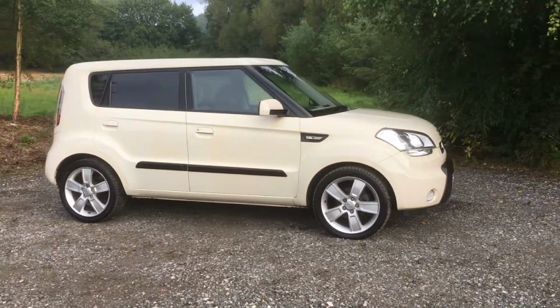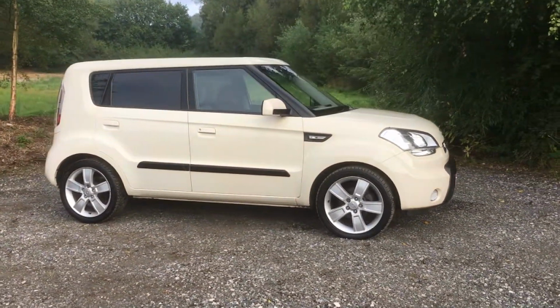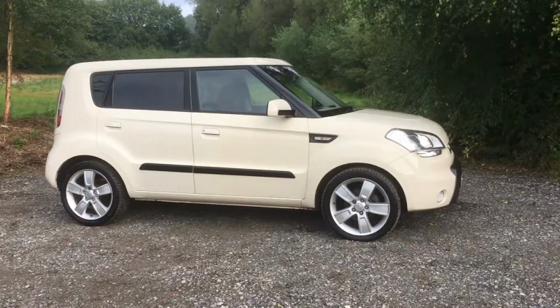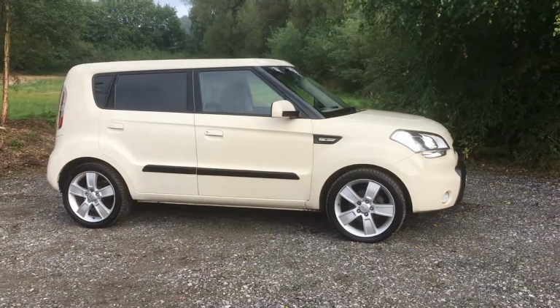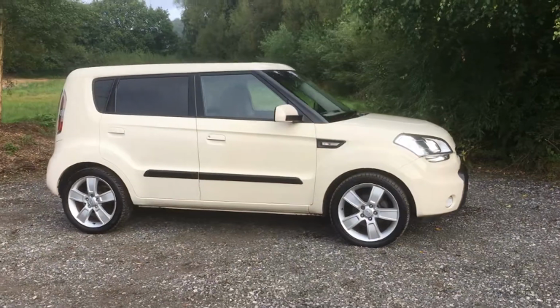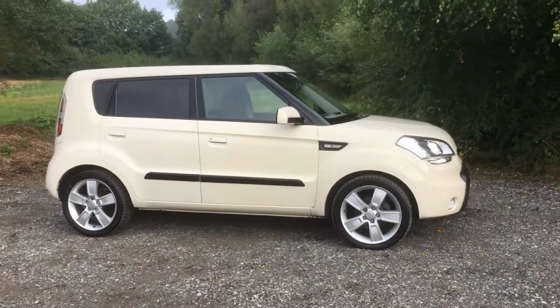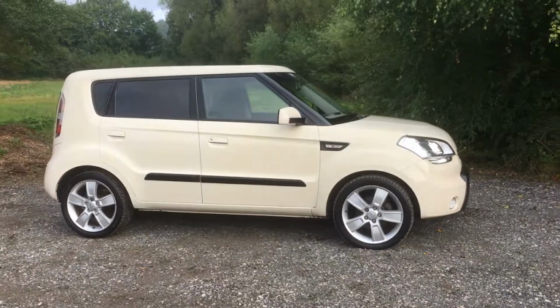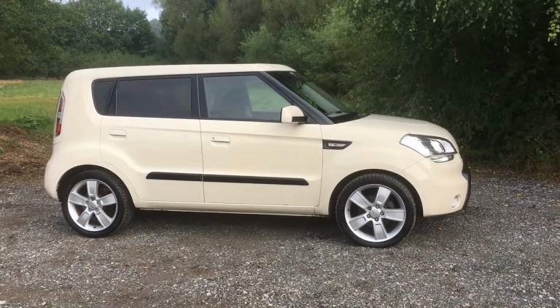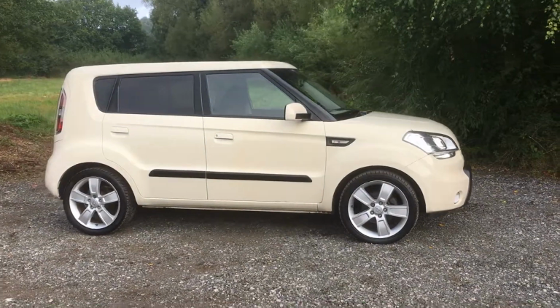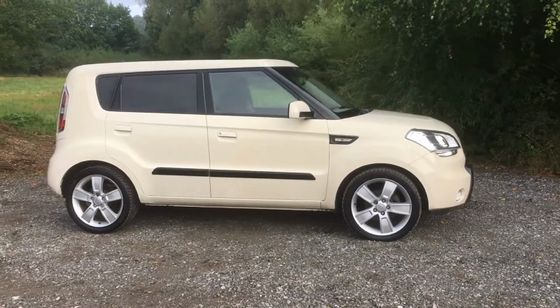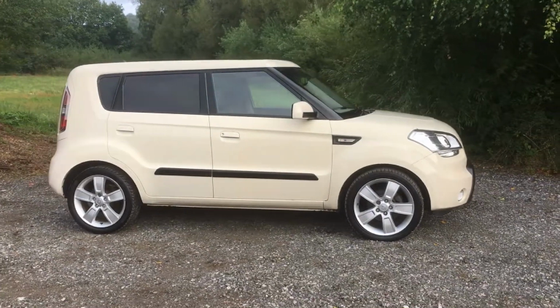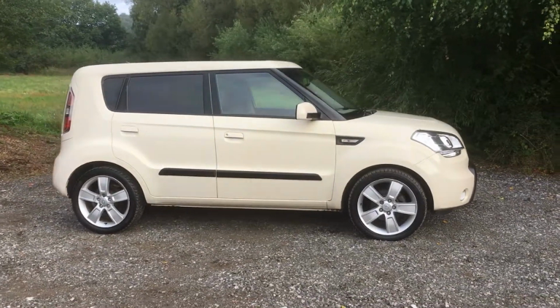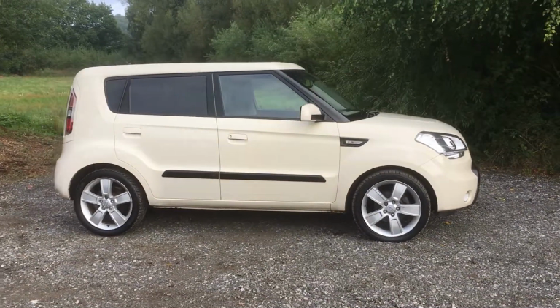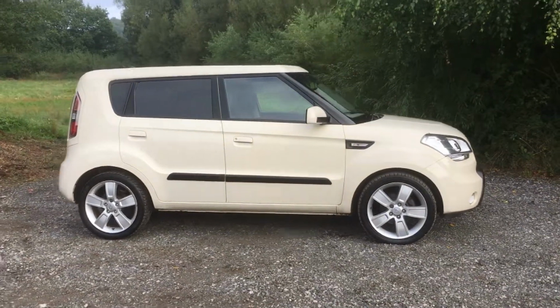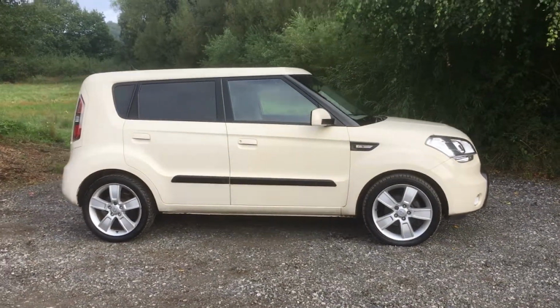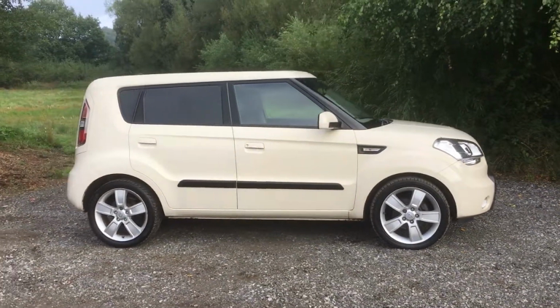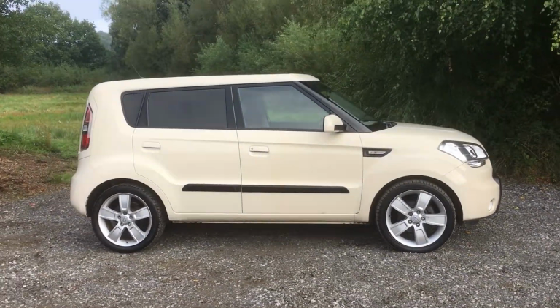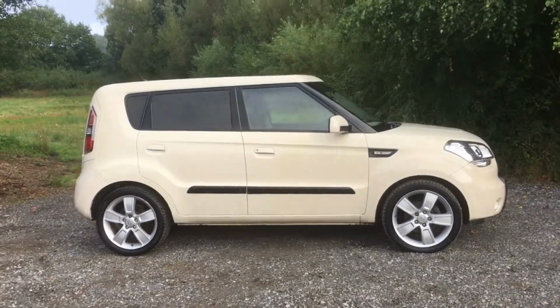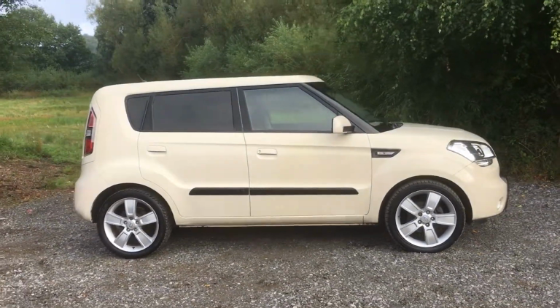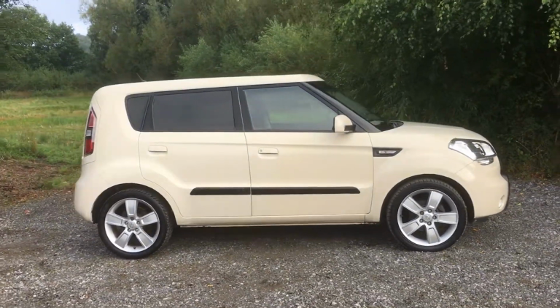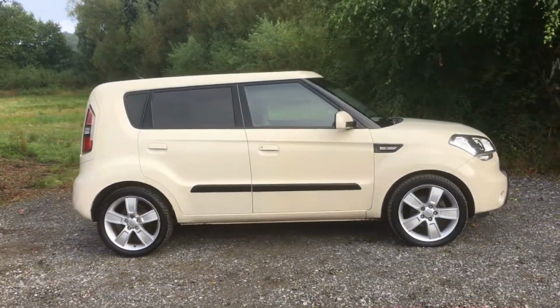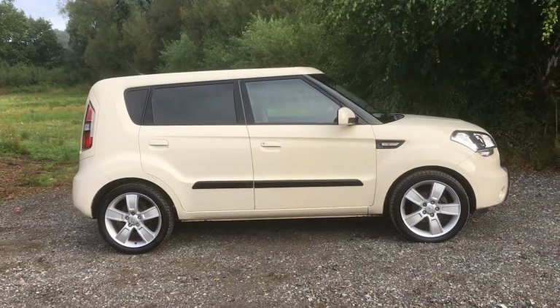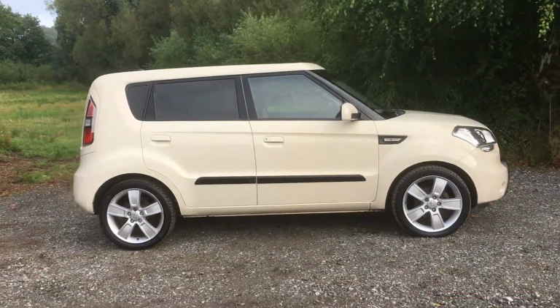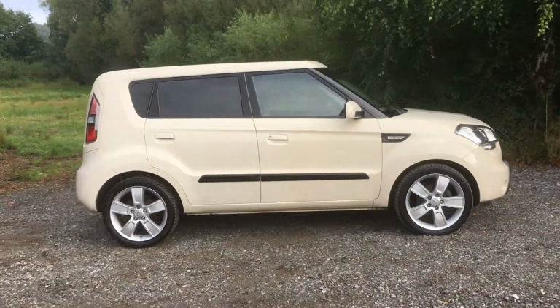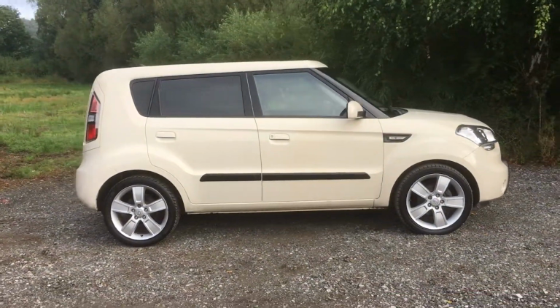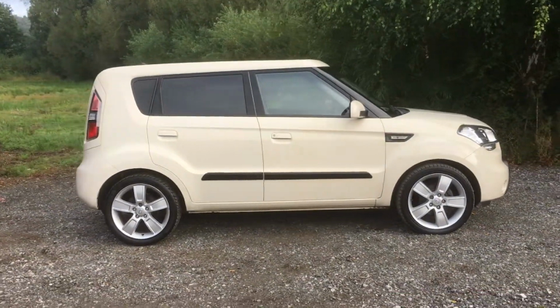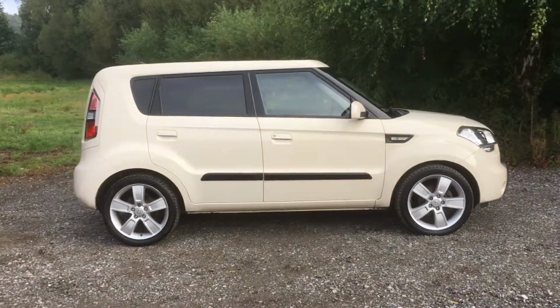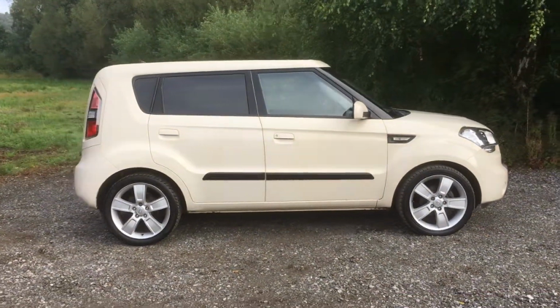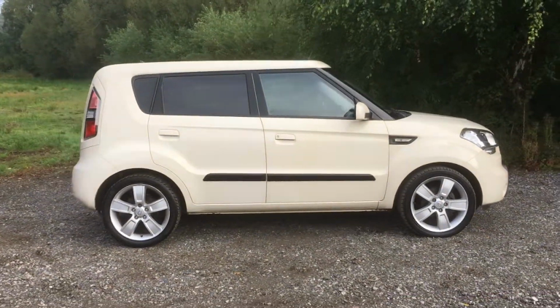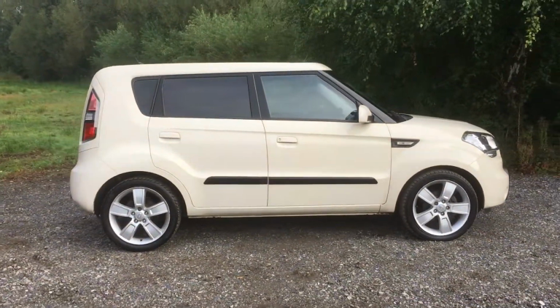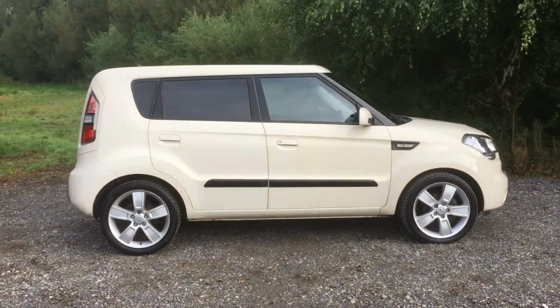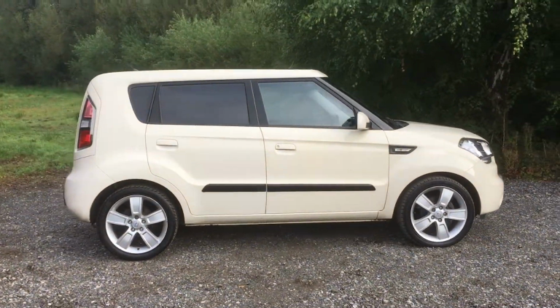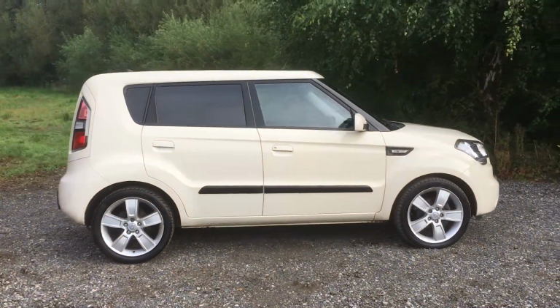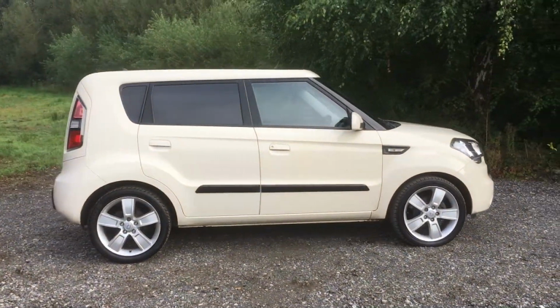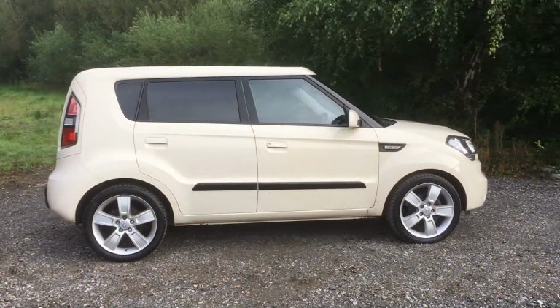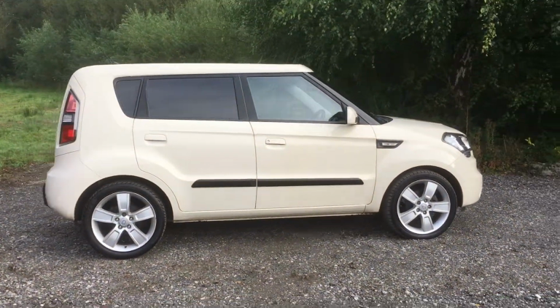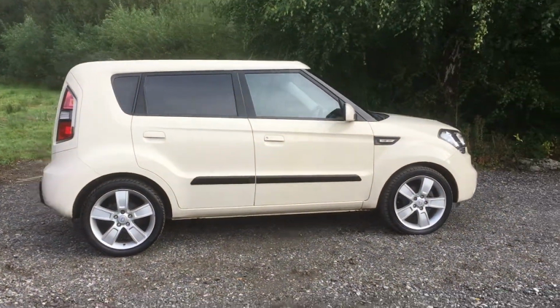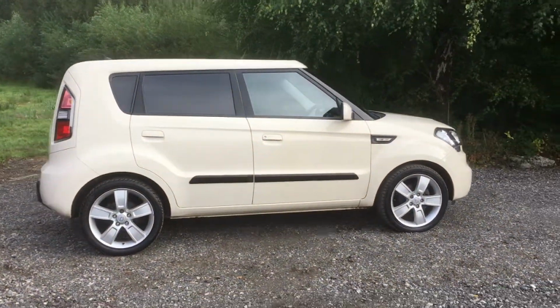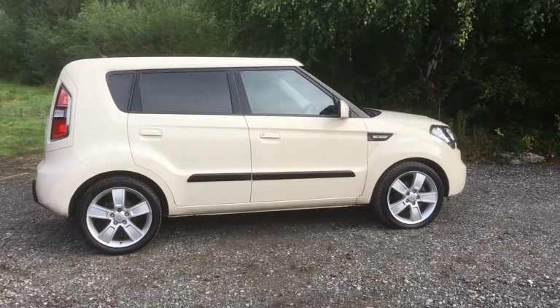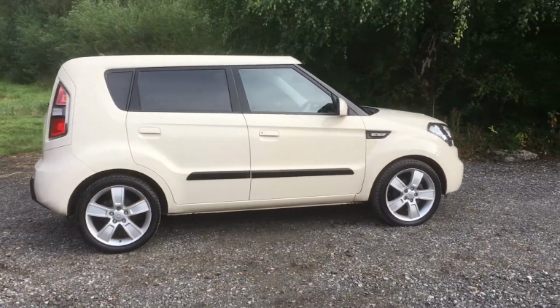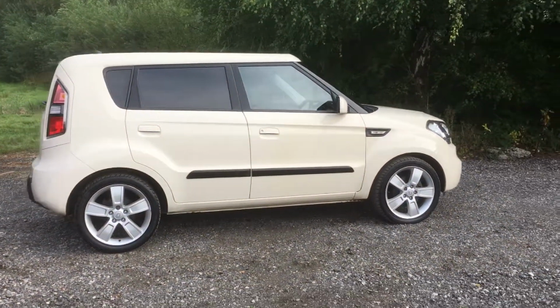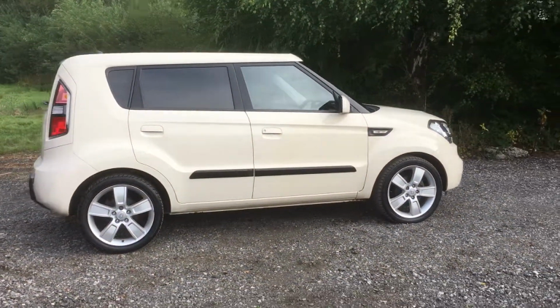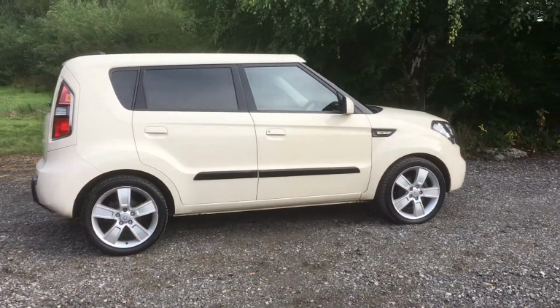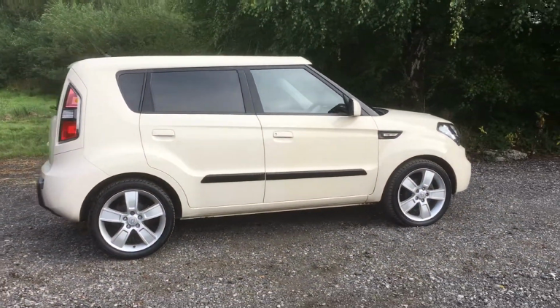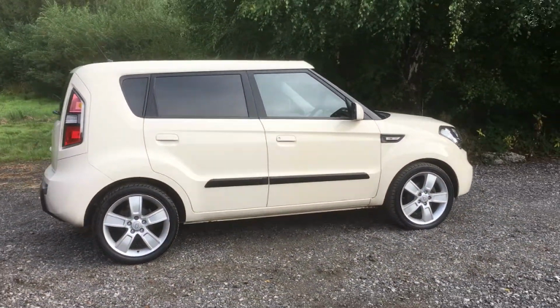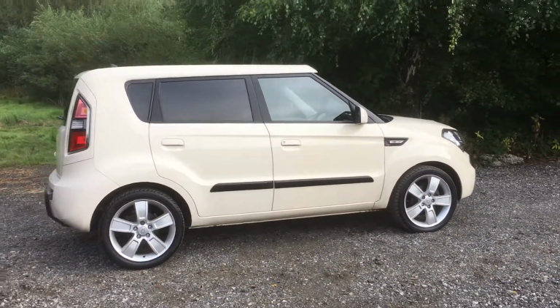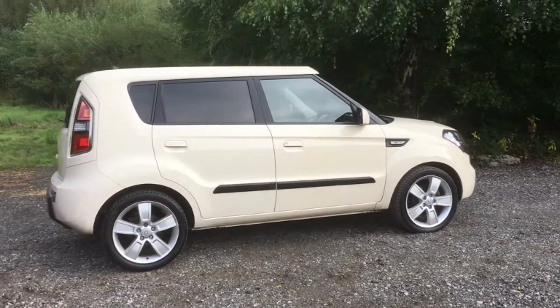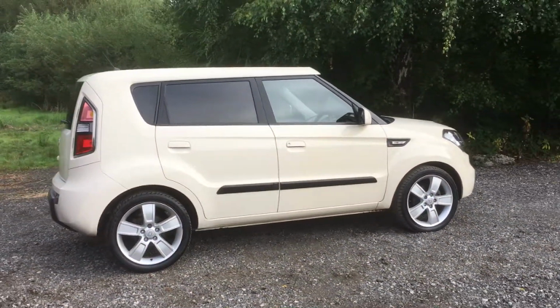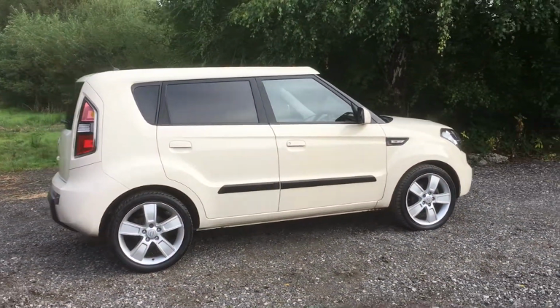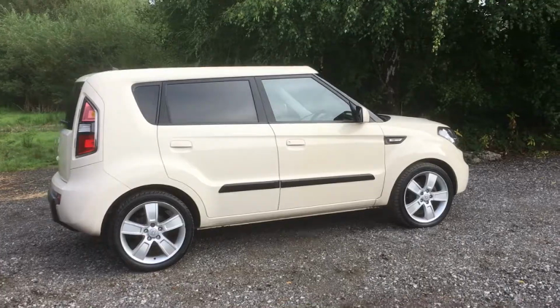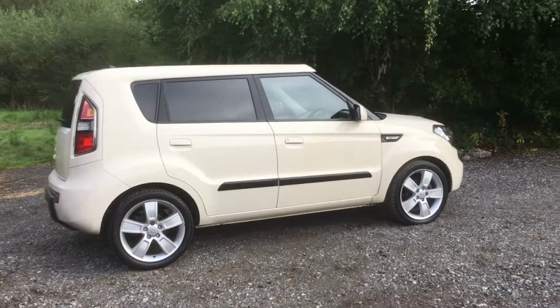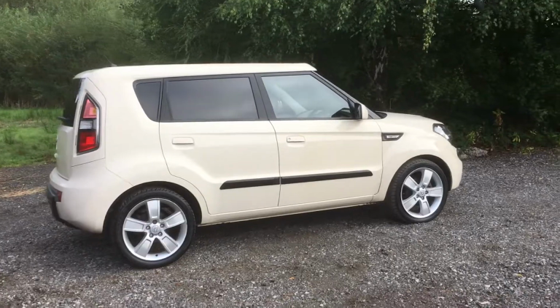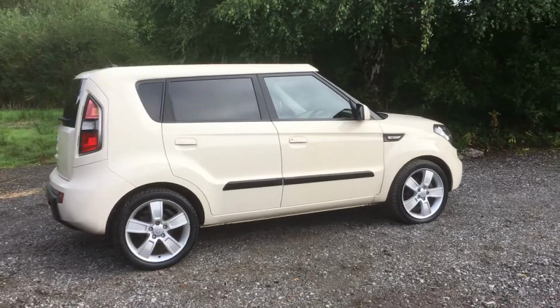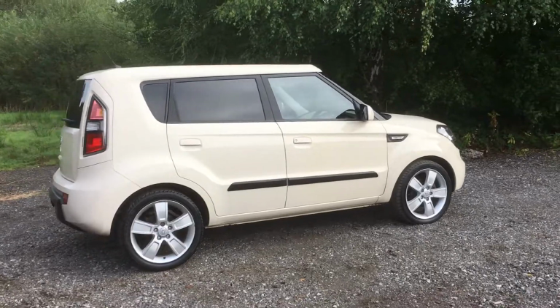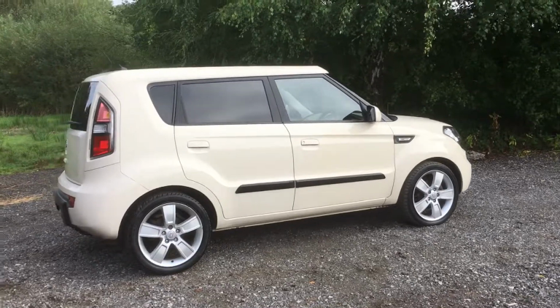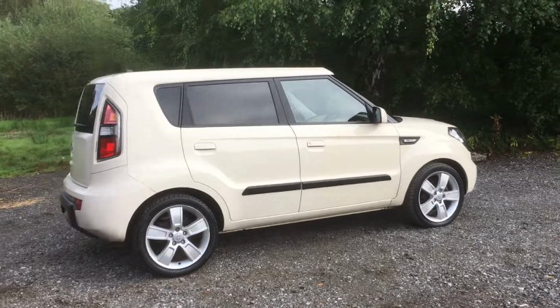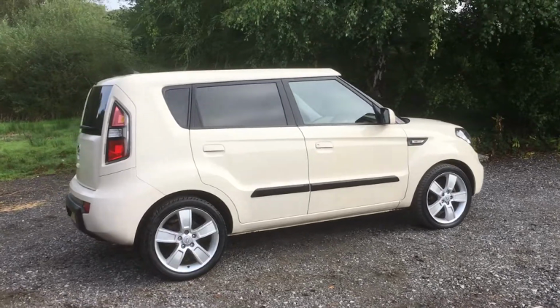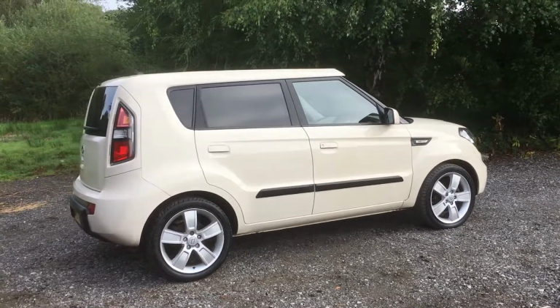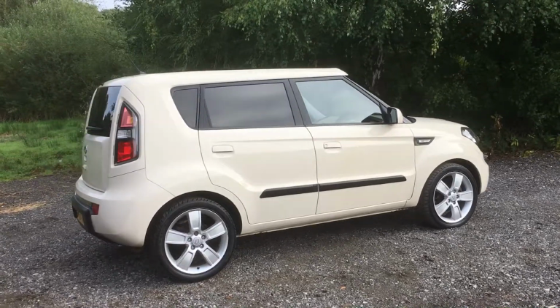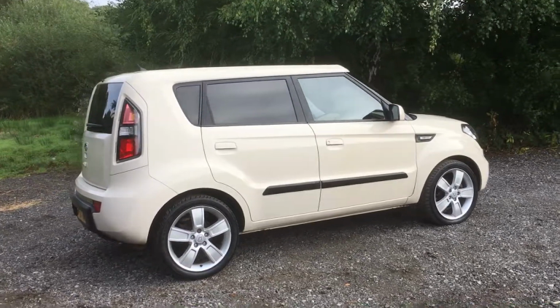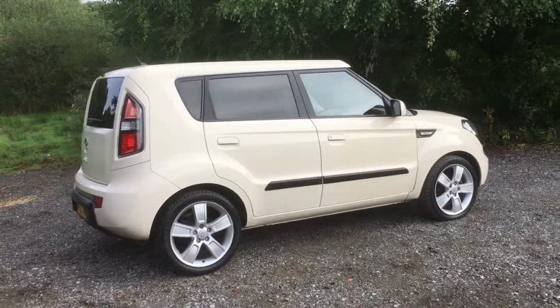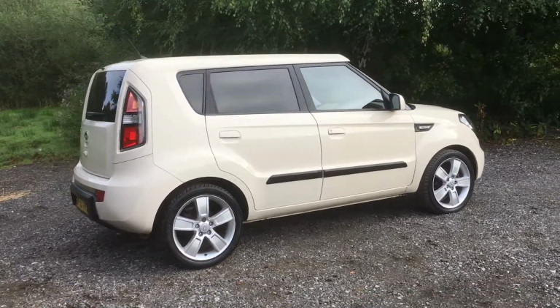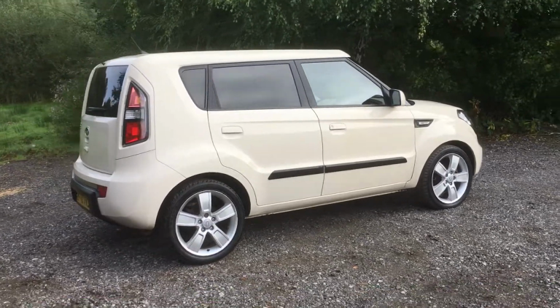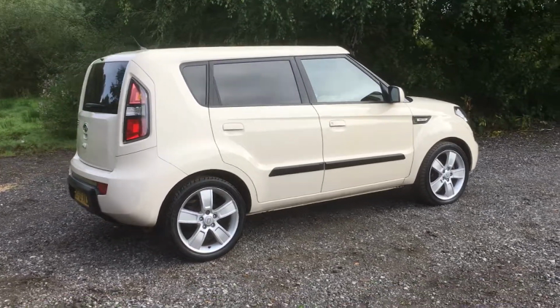Comes complete with a 12 months MOT, a 3 month parts and labour warranty, and a service before it goes out.